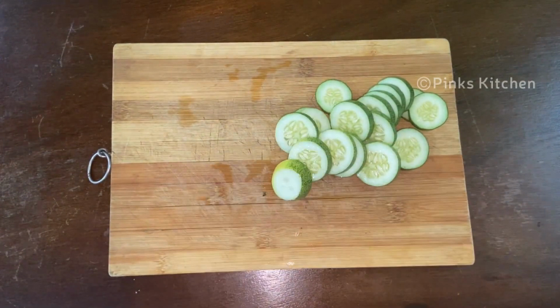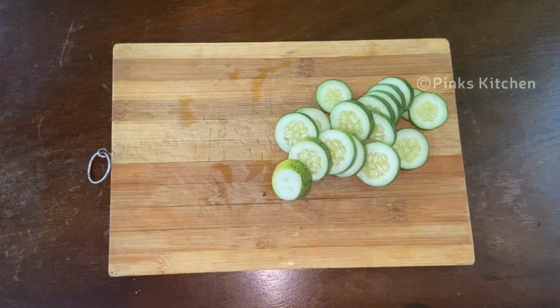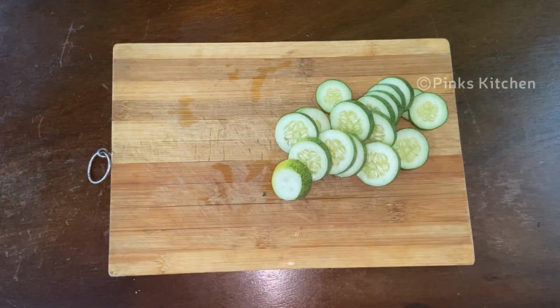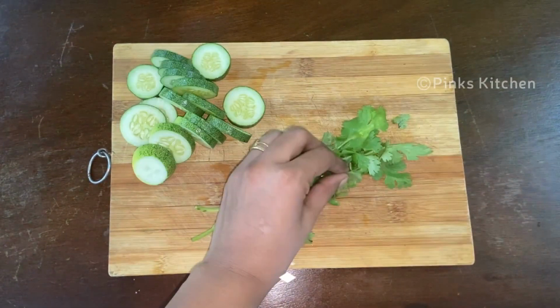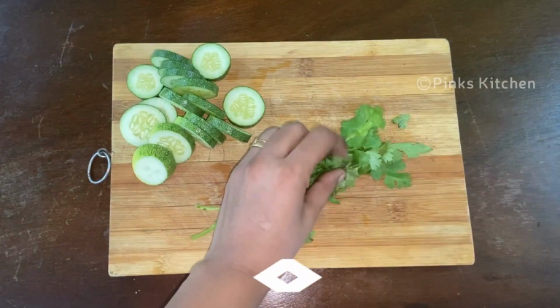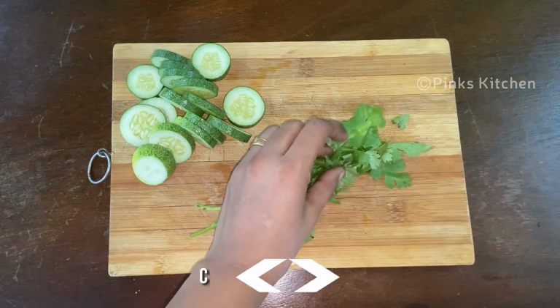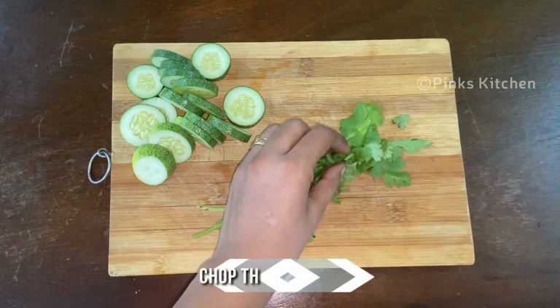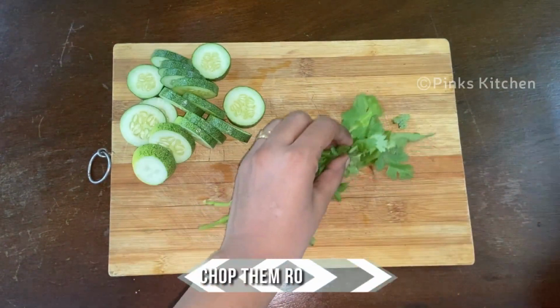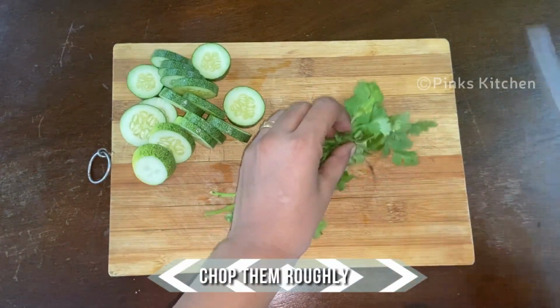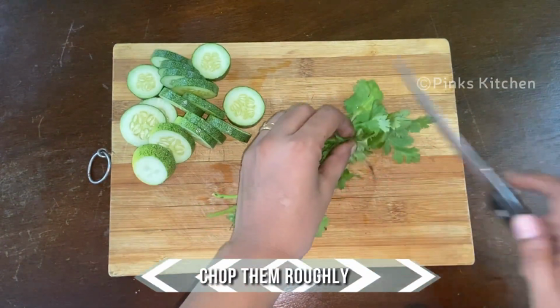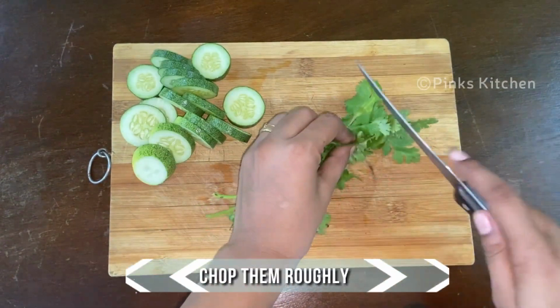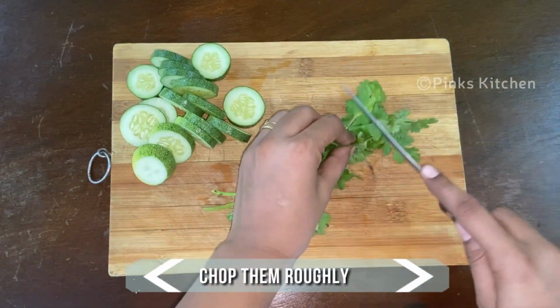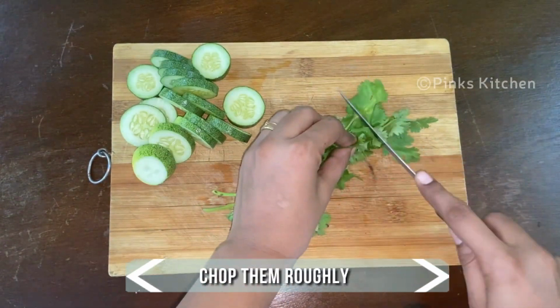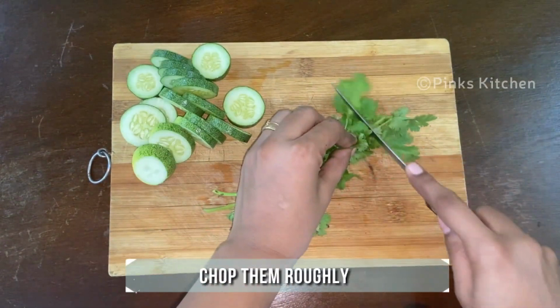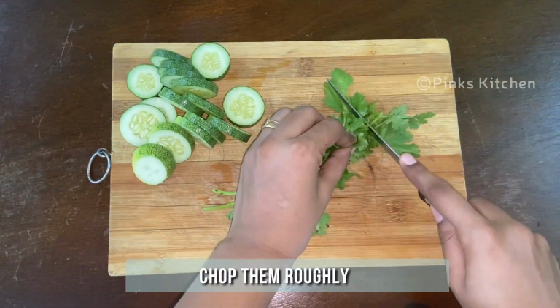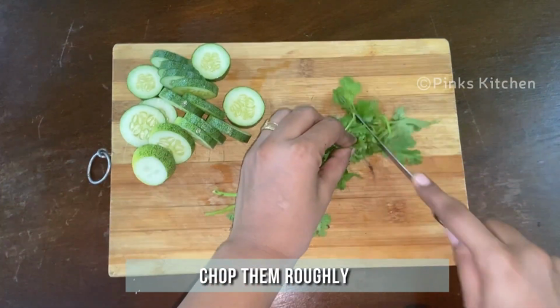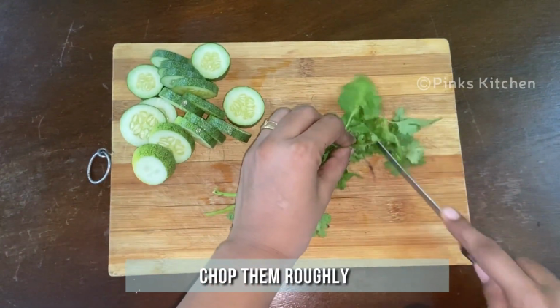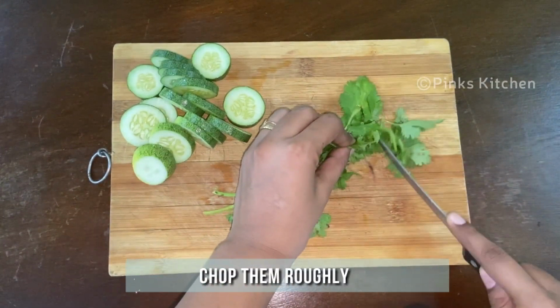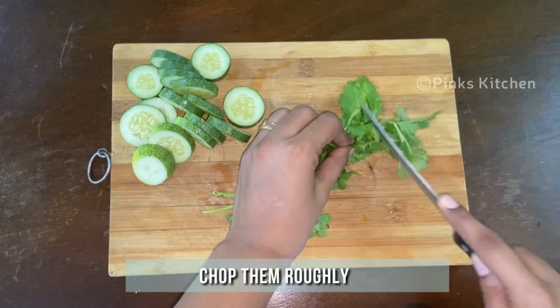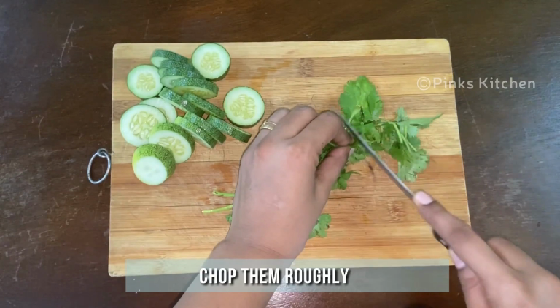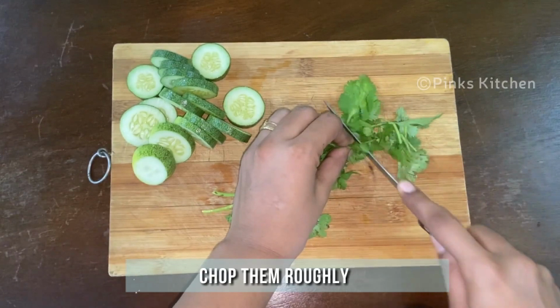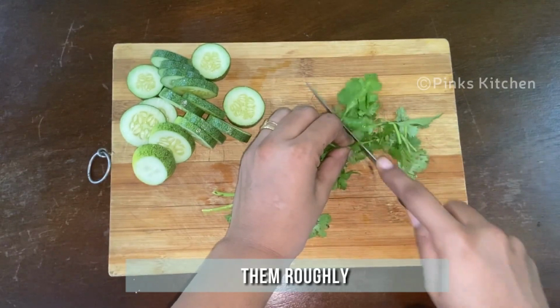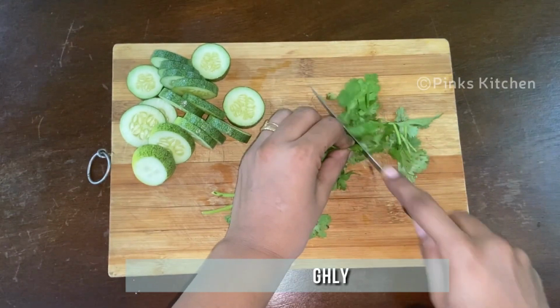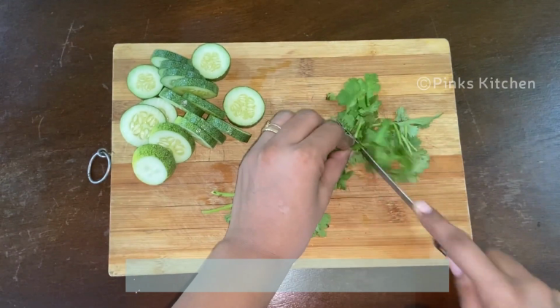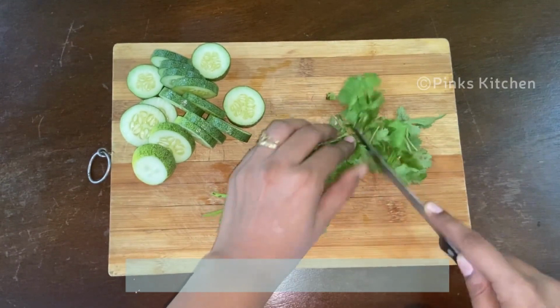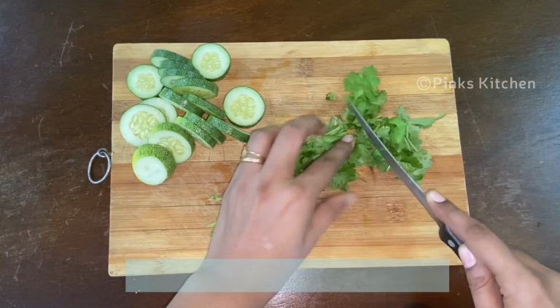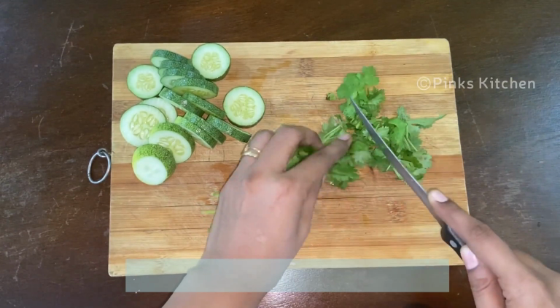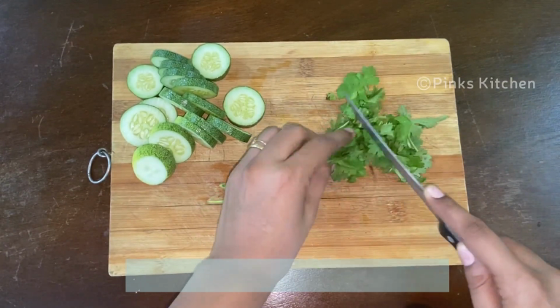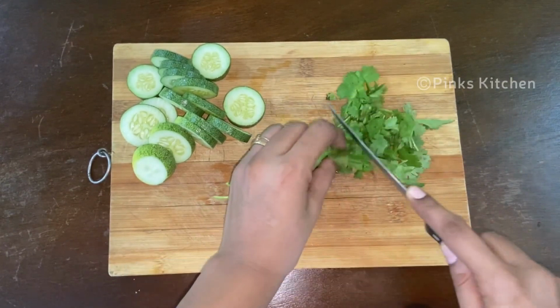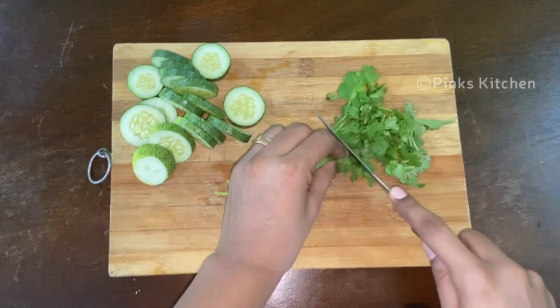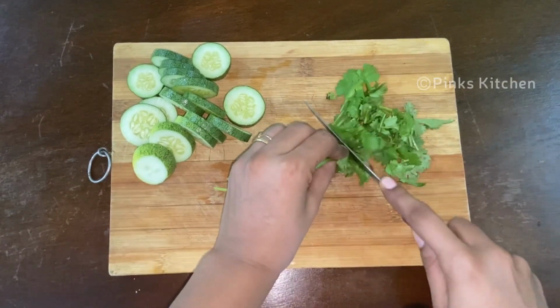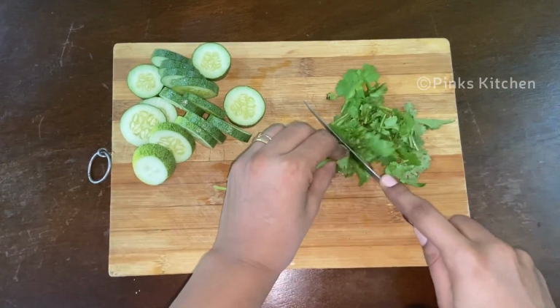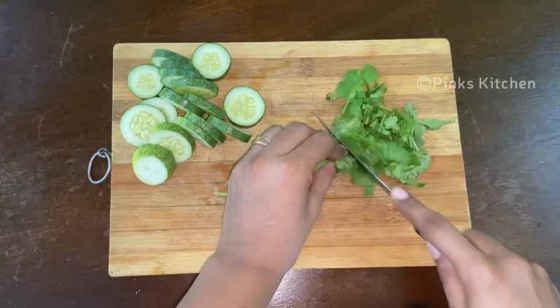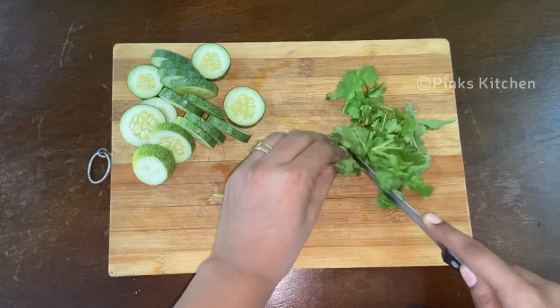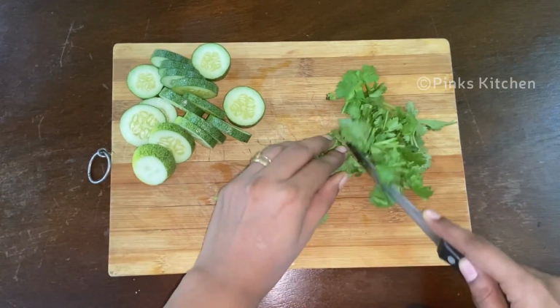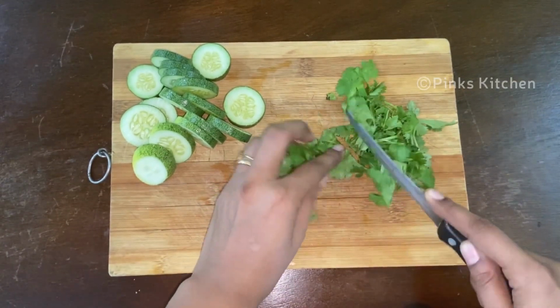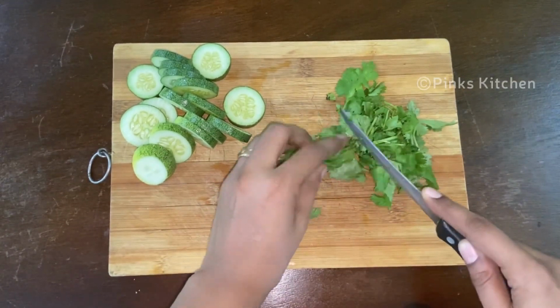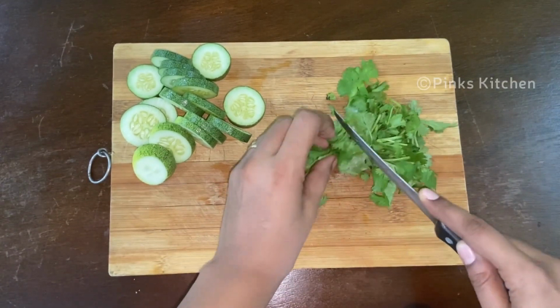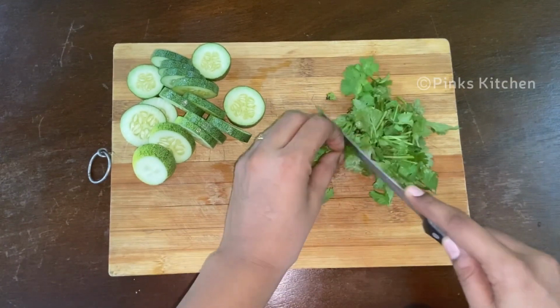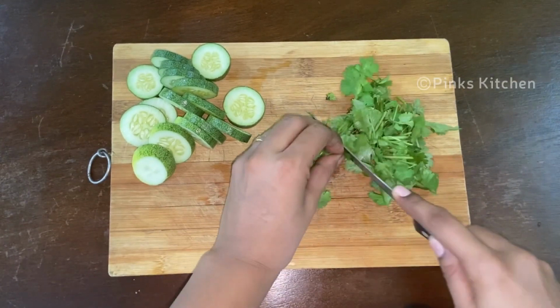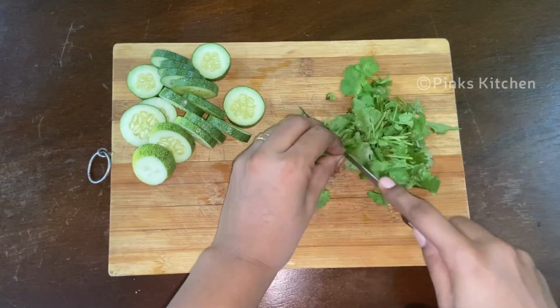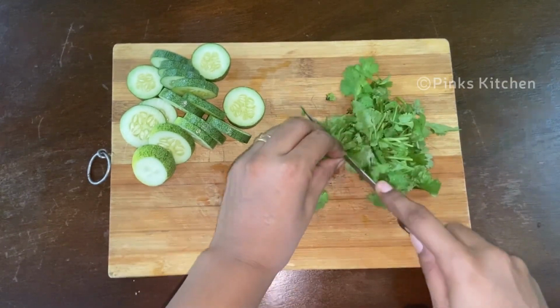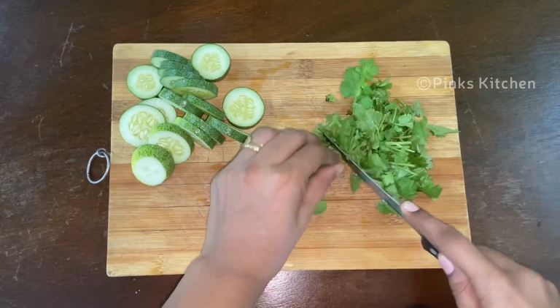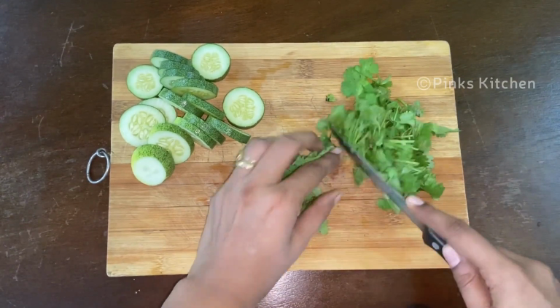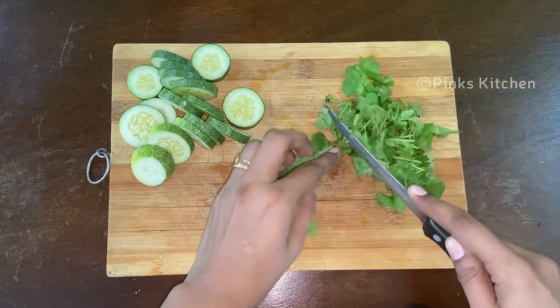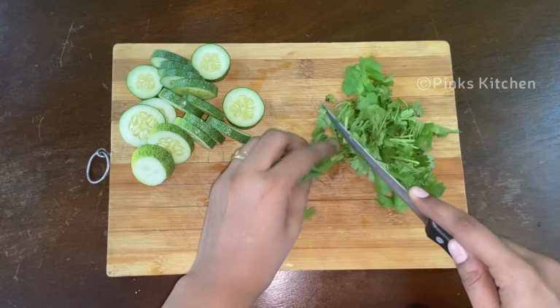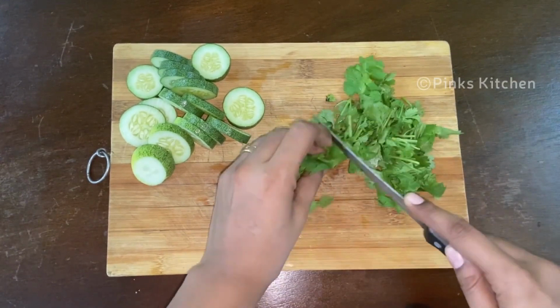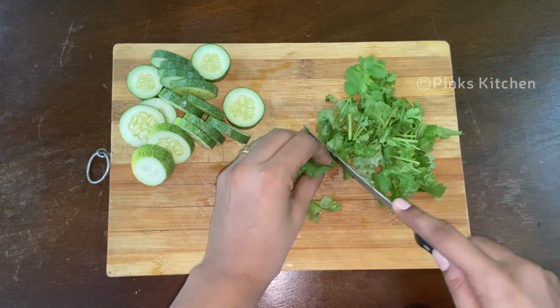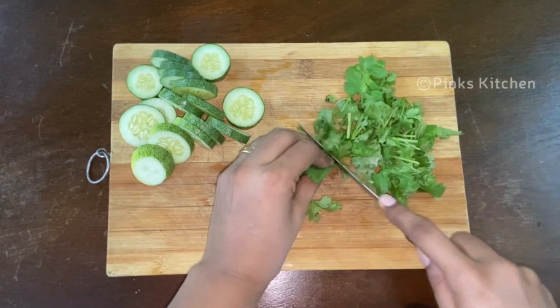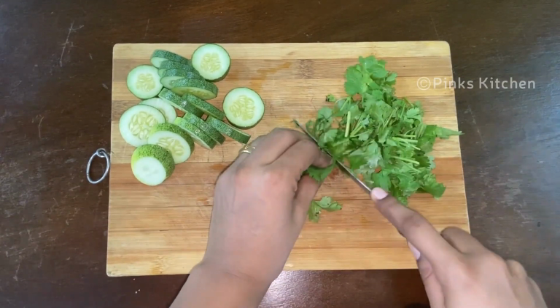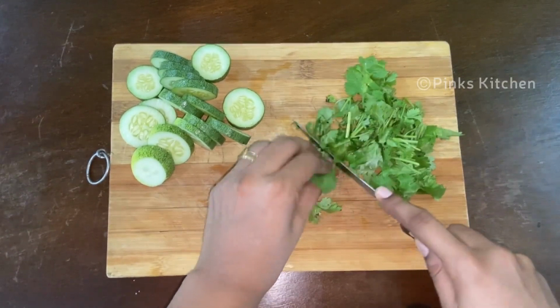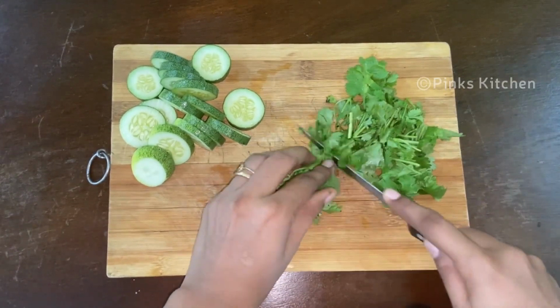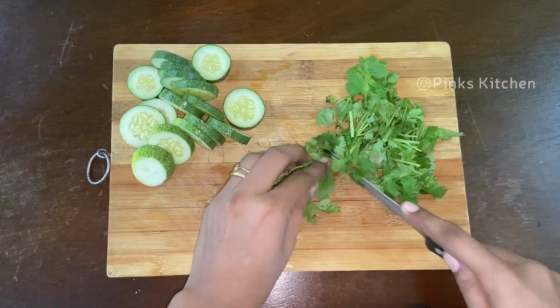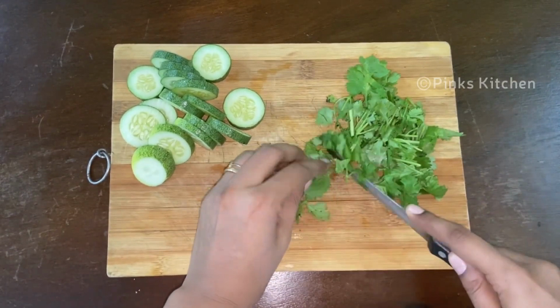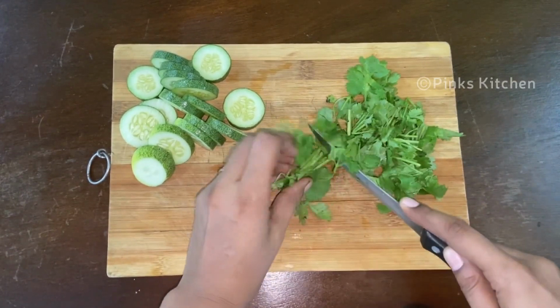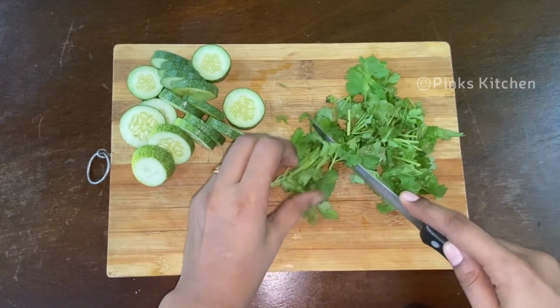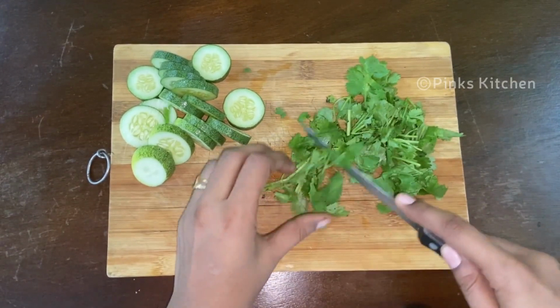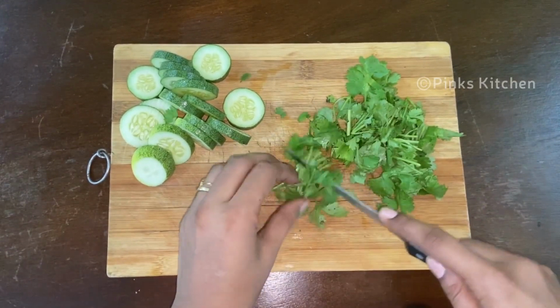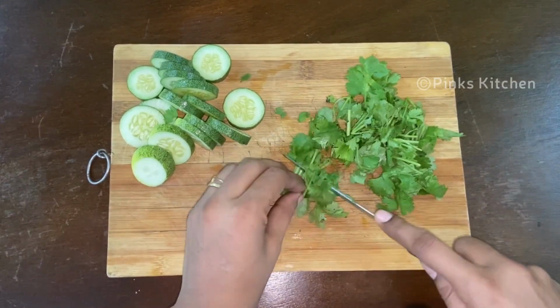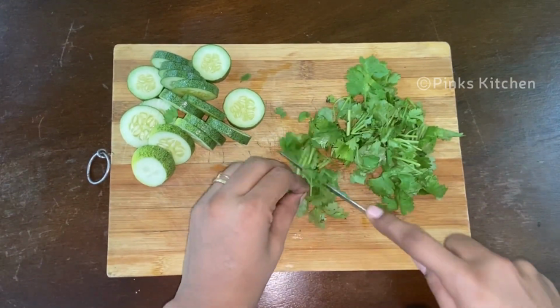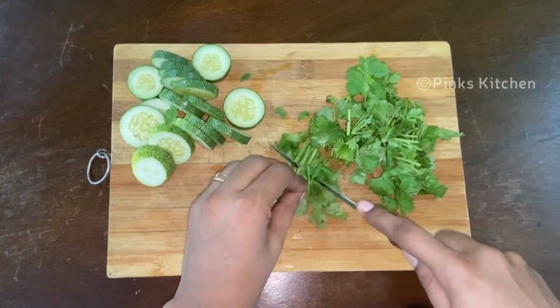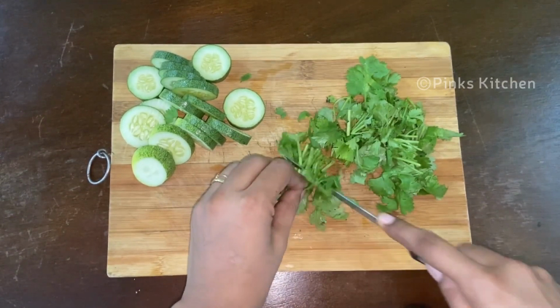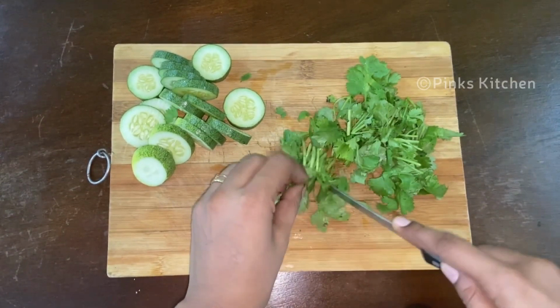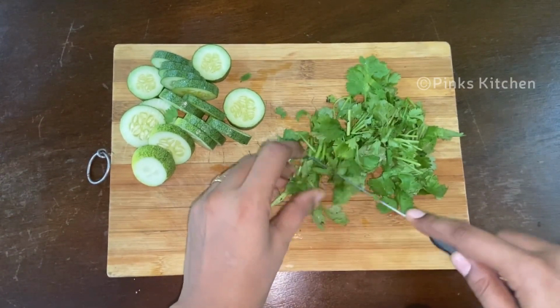Clean and wash the coriander leaves well and chop them roughly. Keep this ready as well.